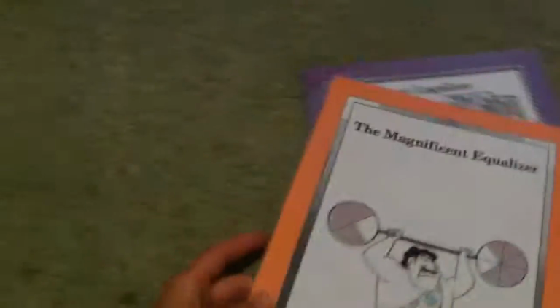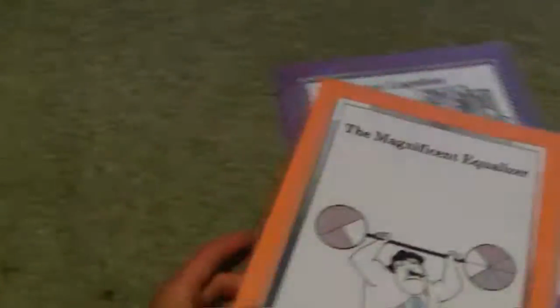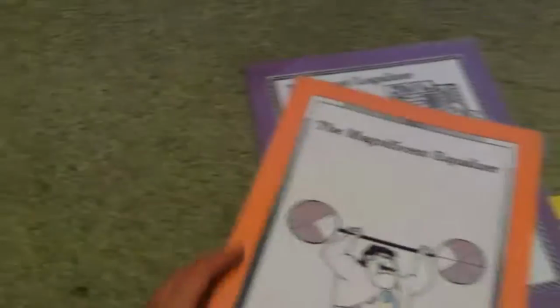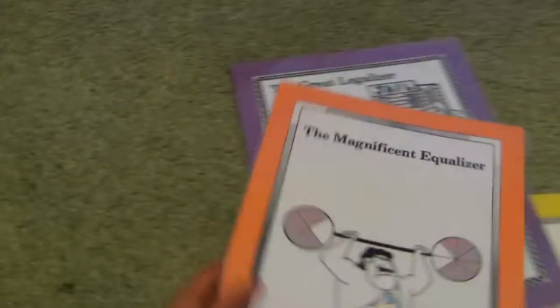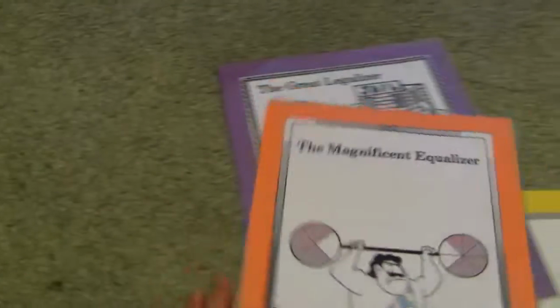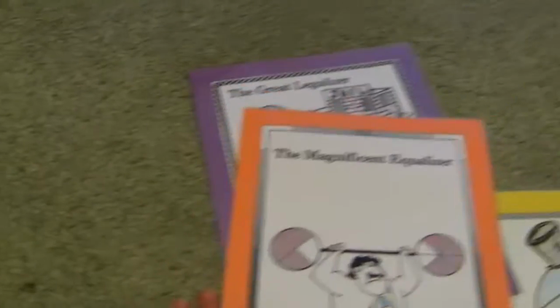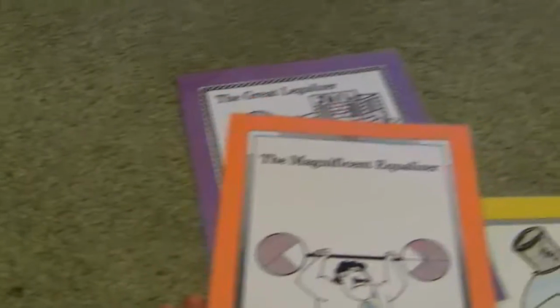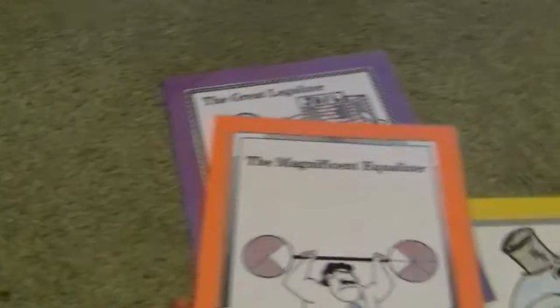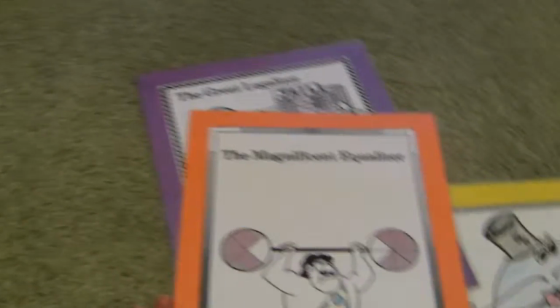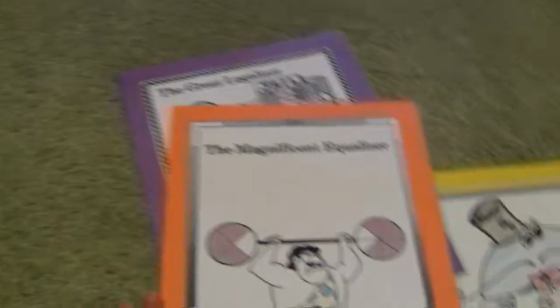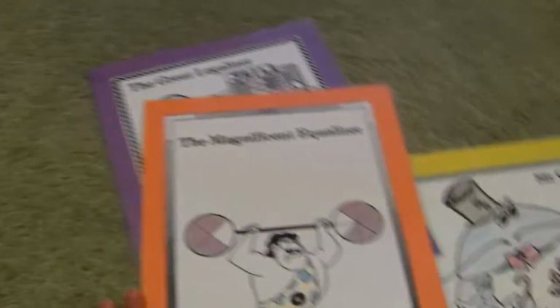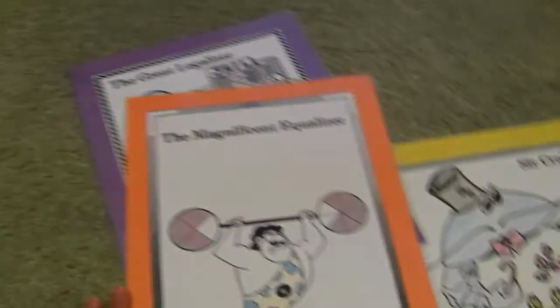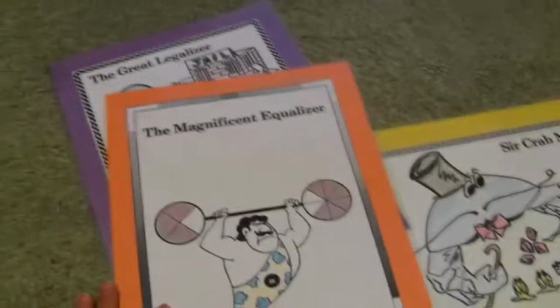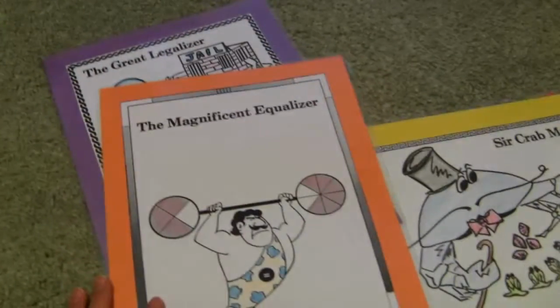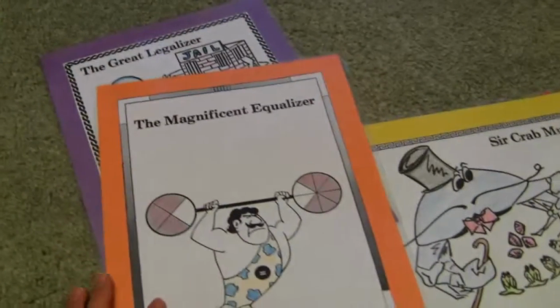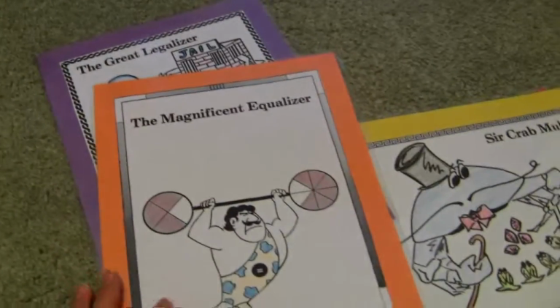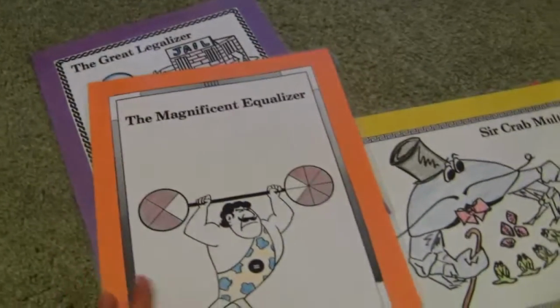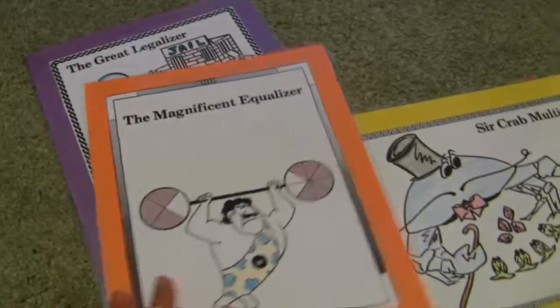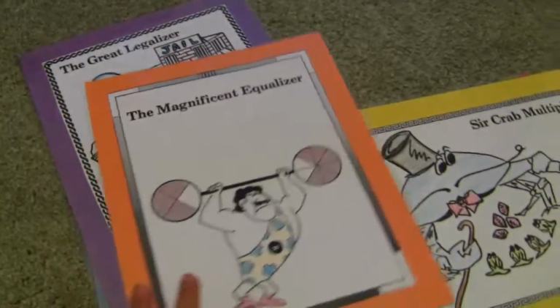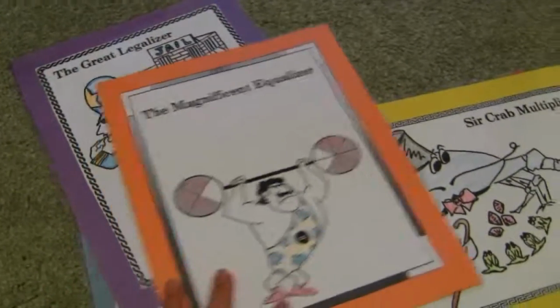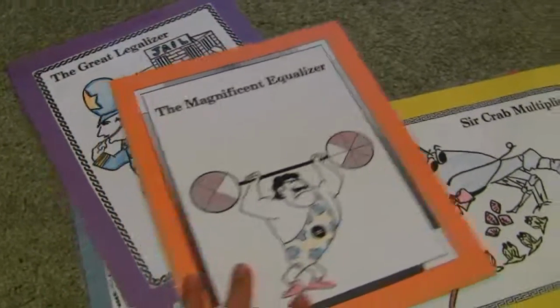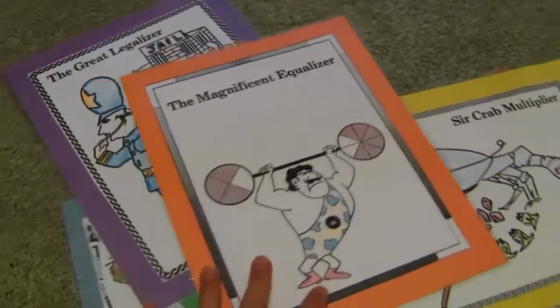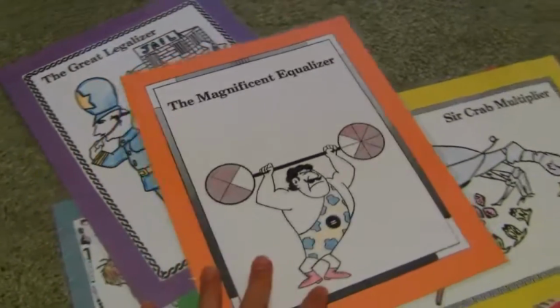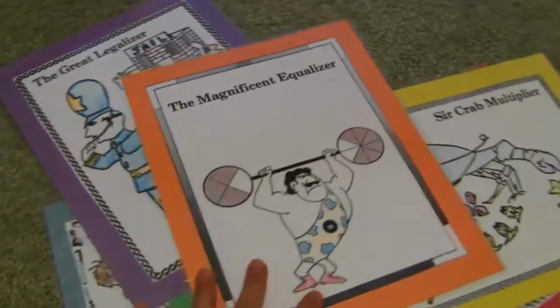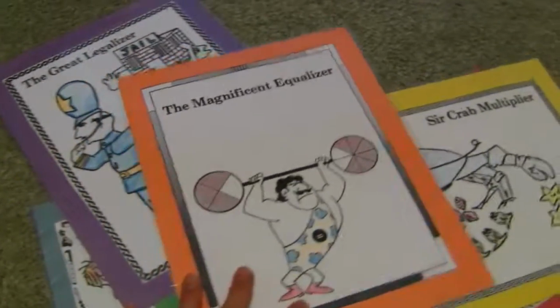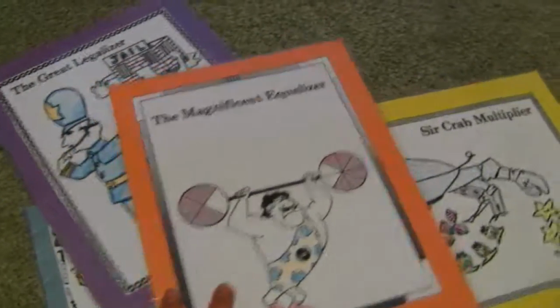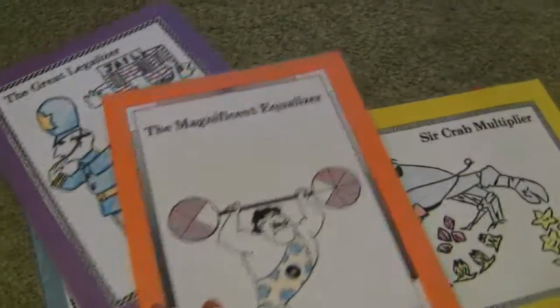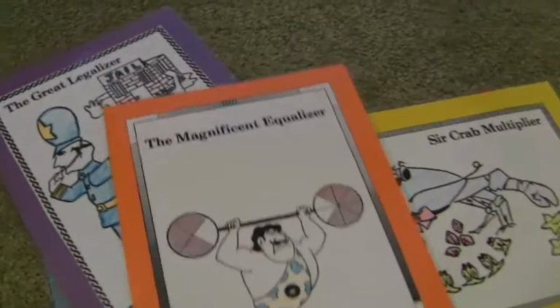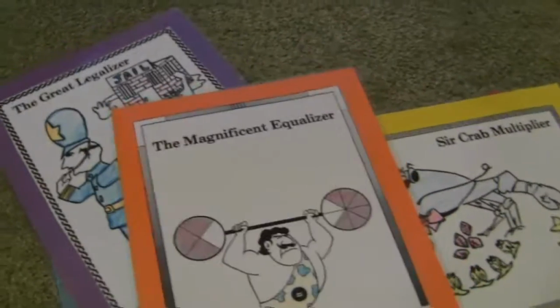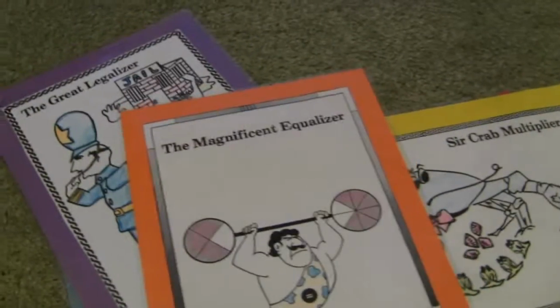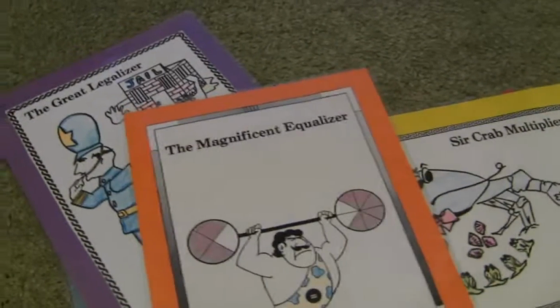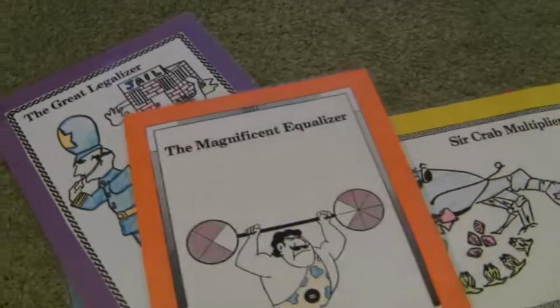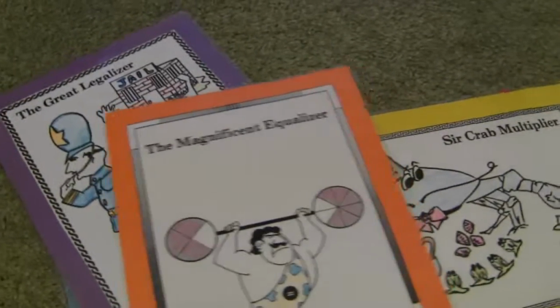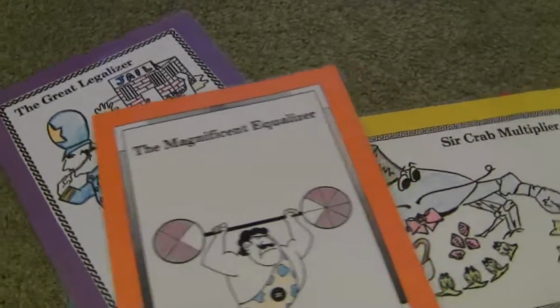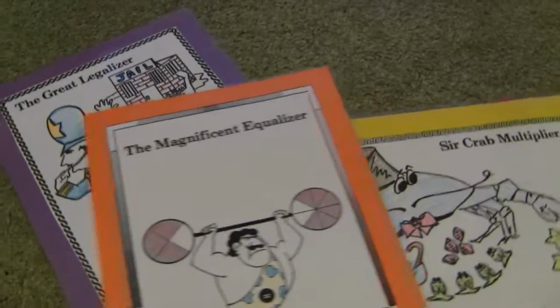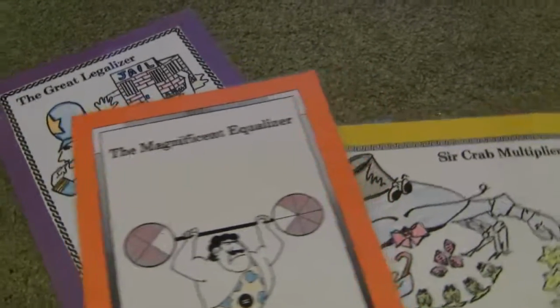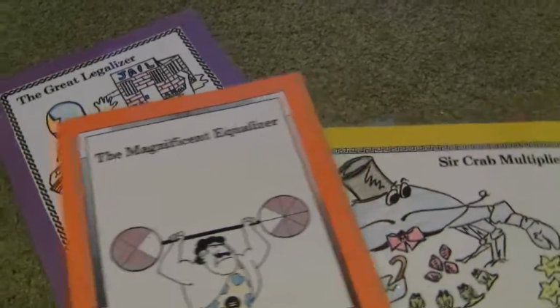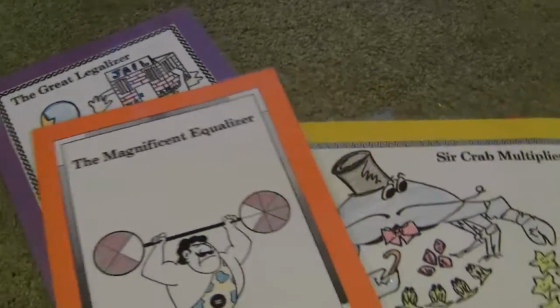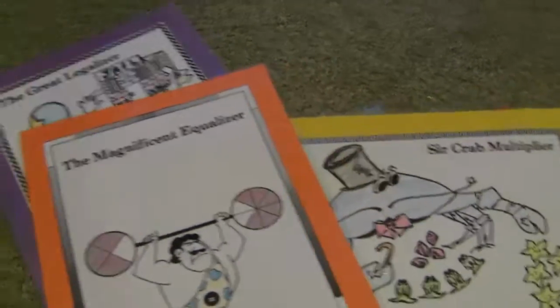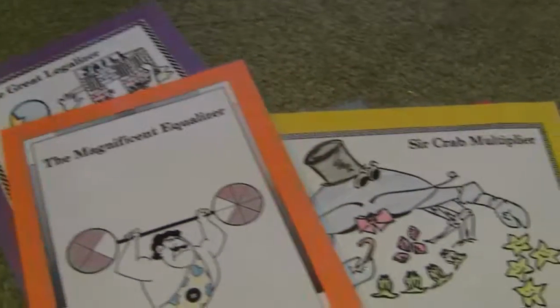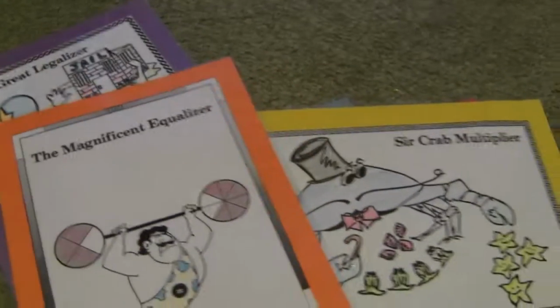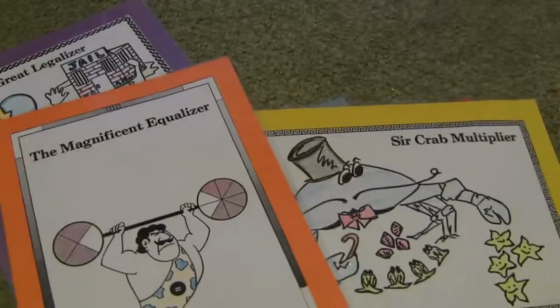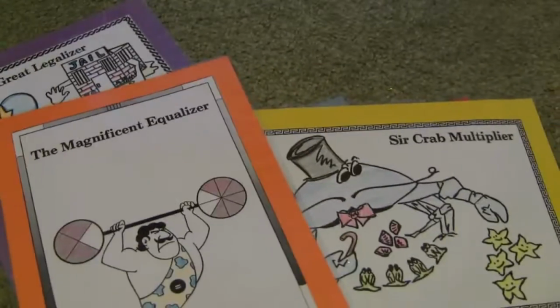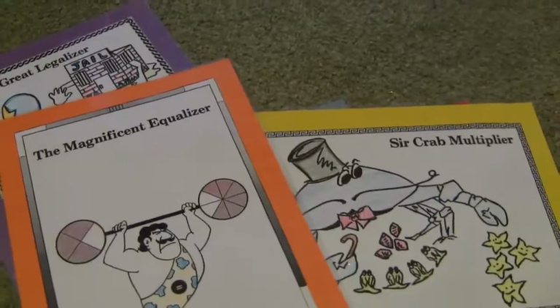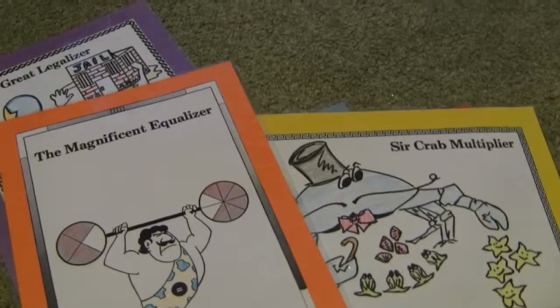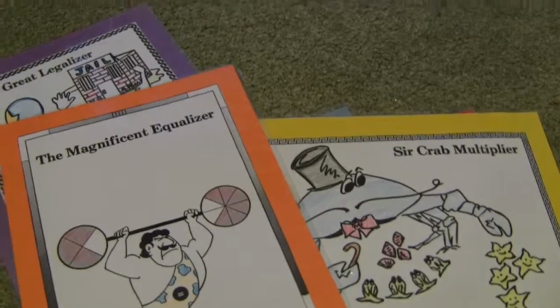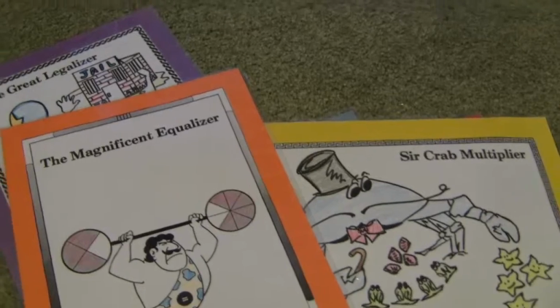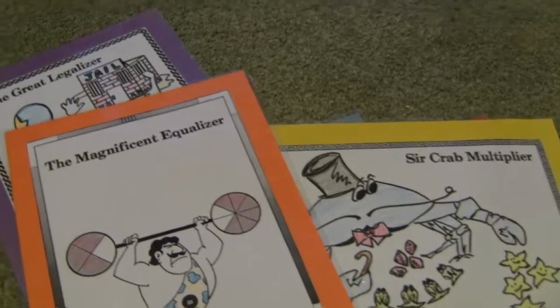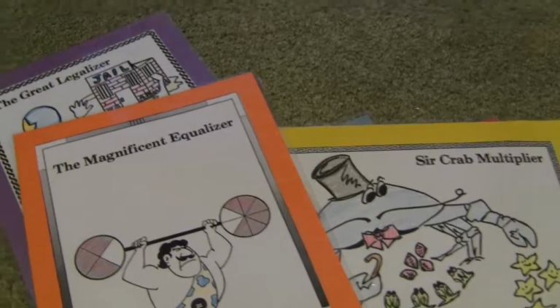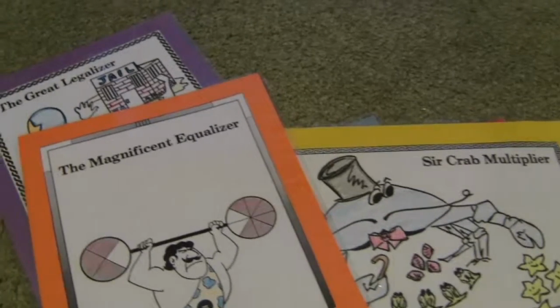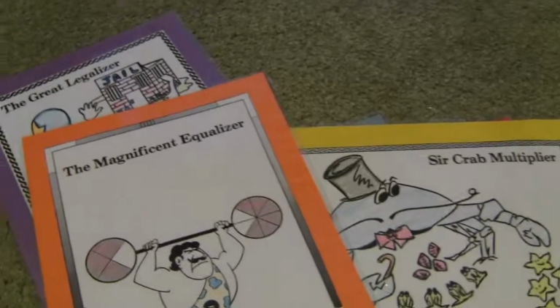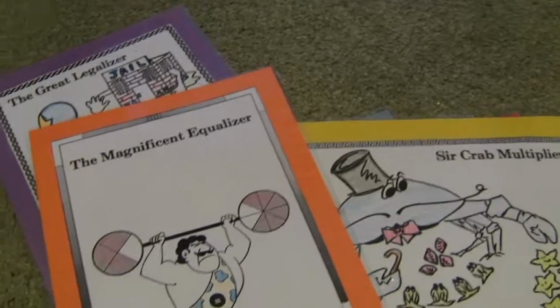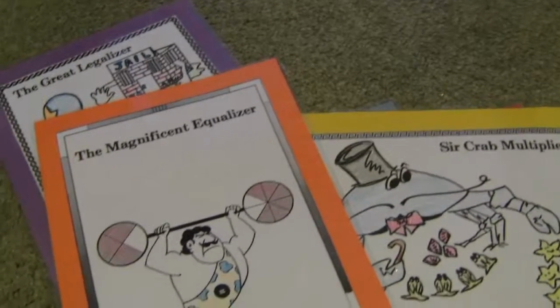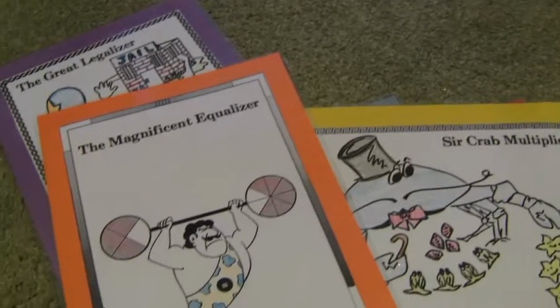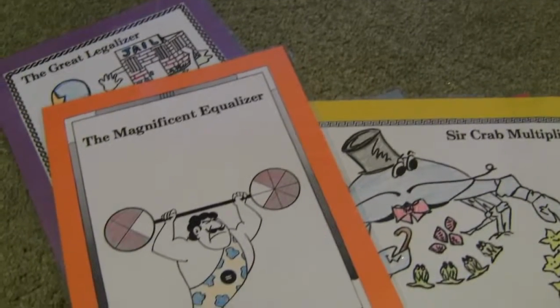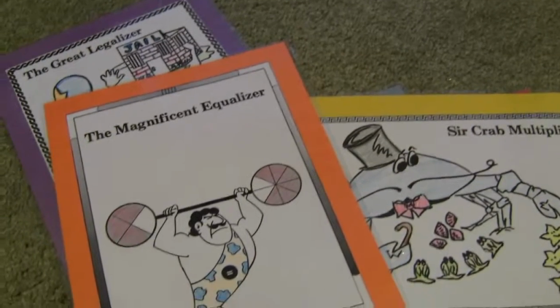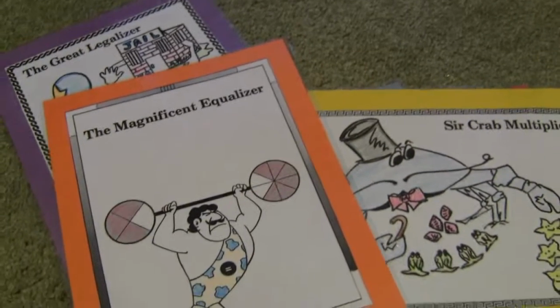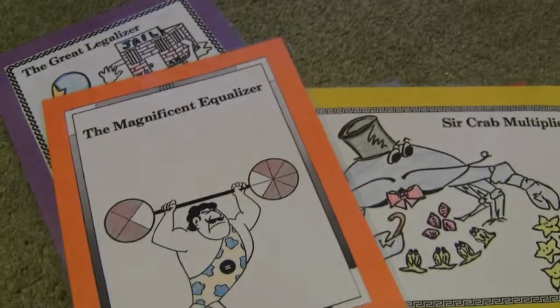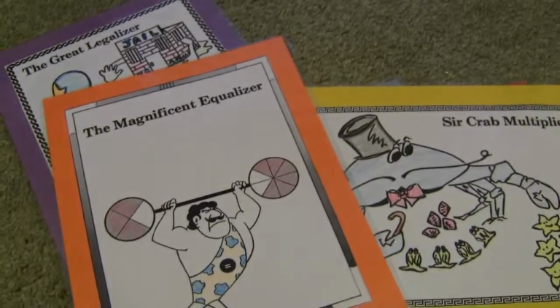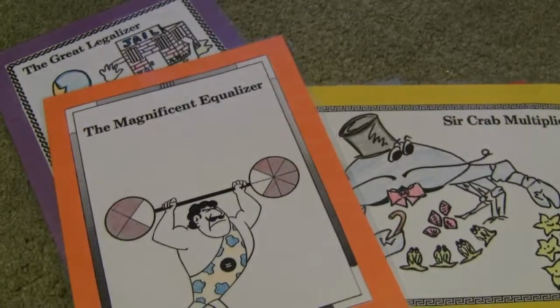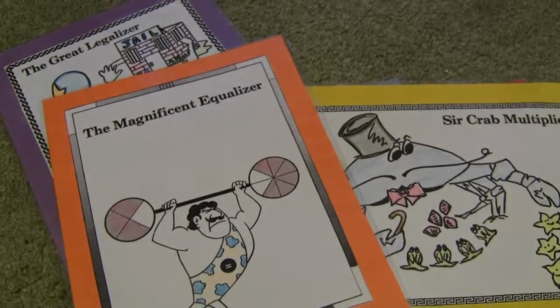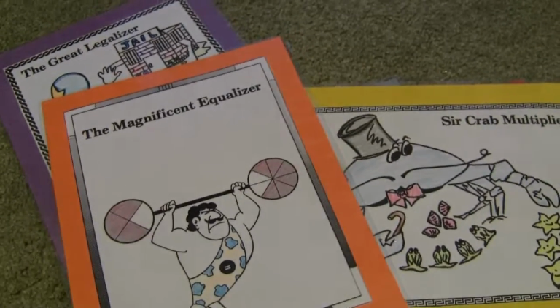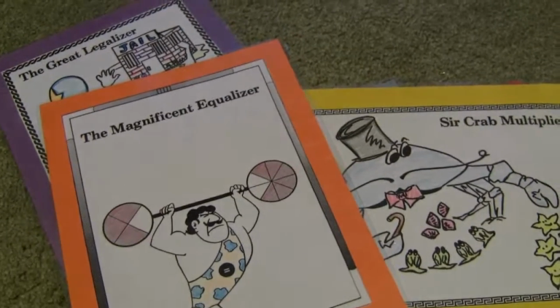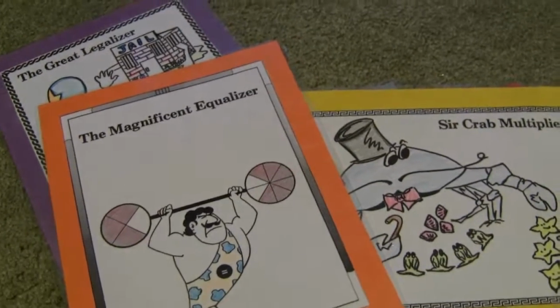Anyway, that's just some of the activities that we've done with this book, and that's what it is.